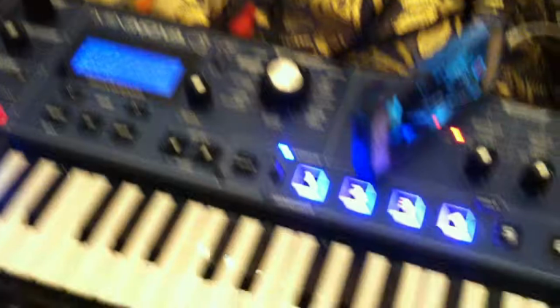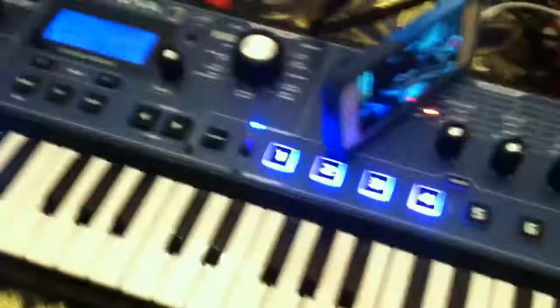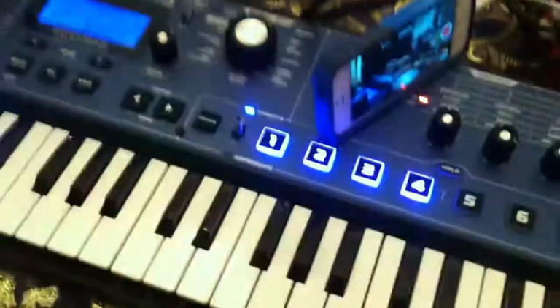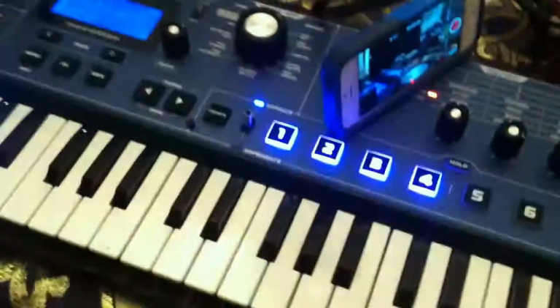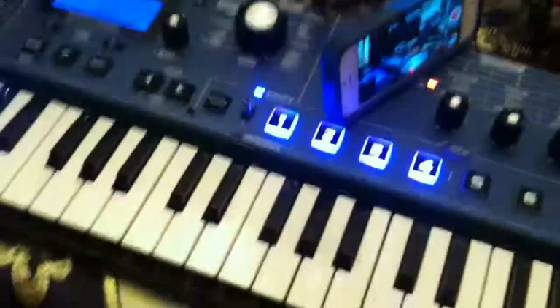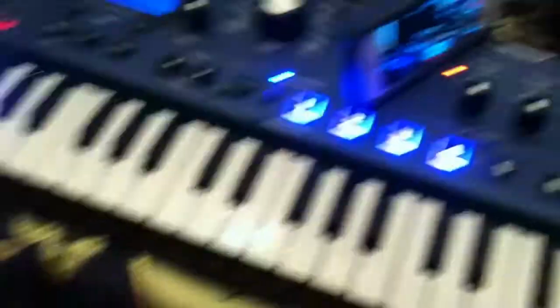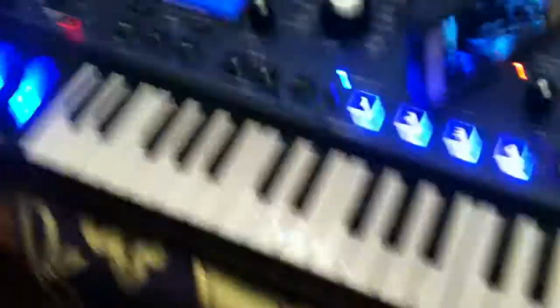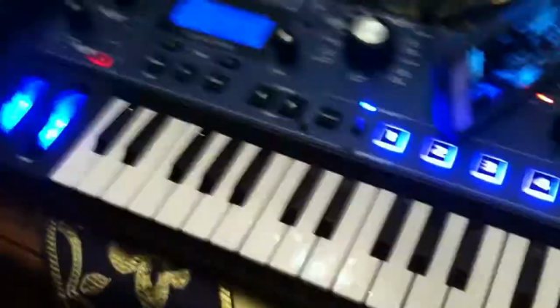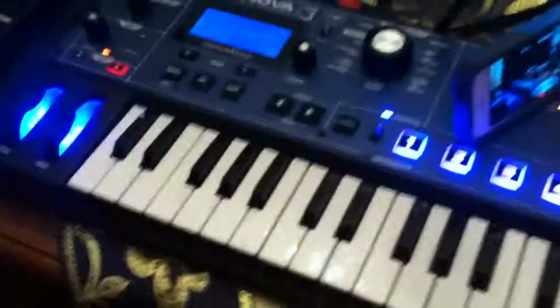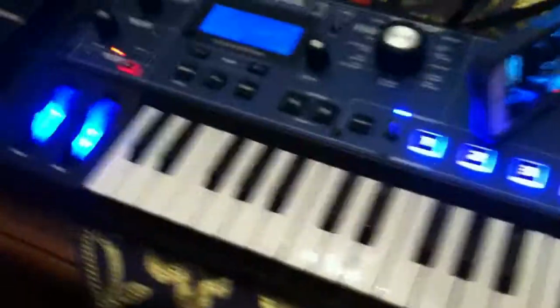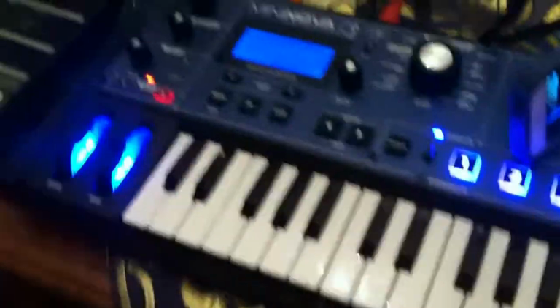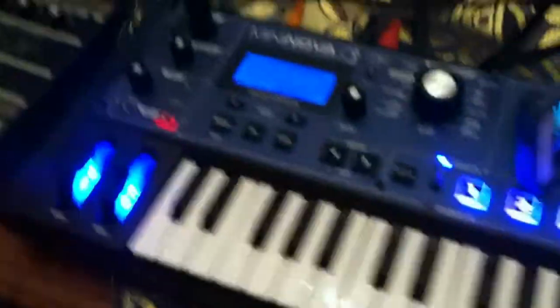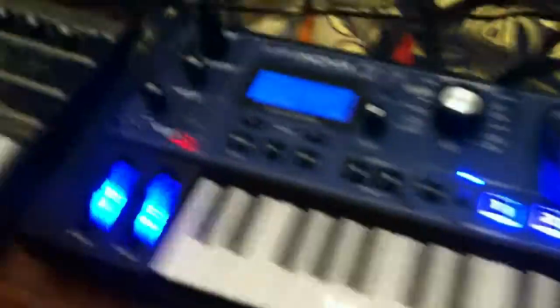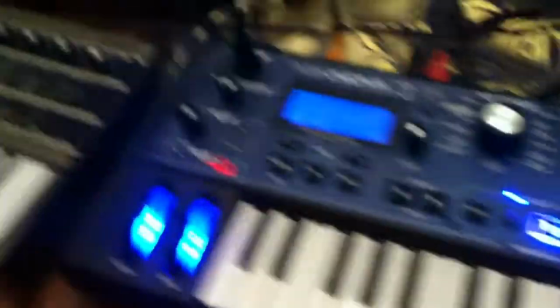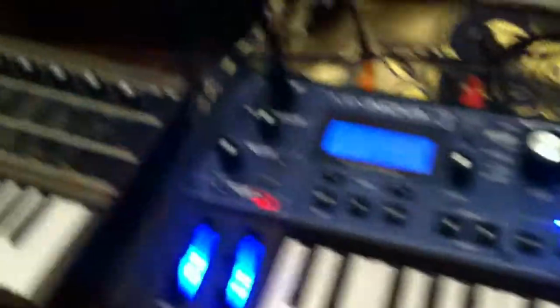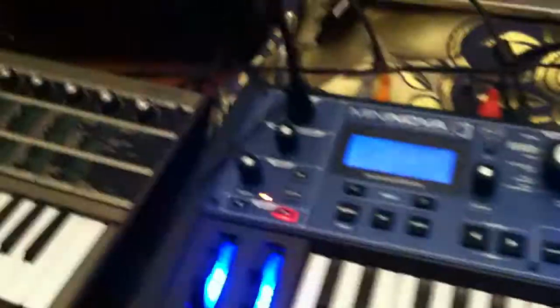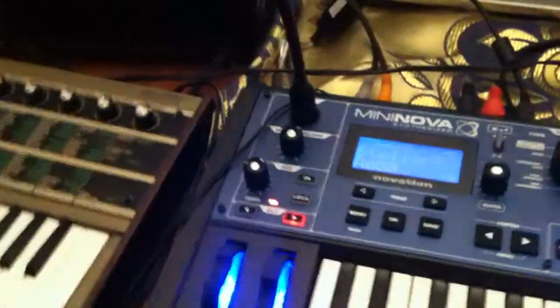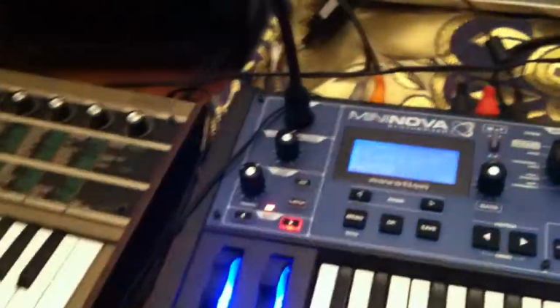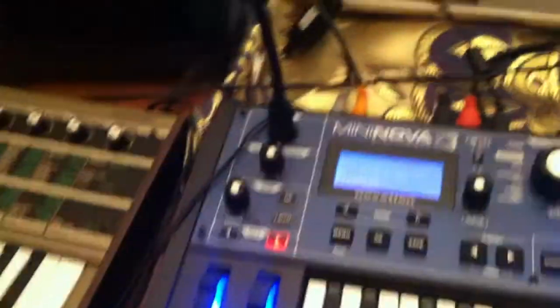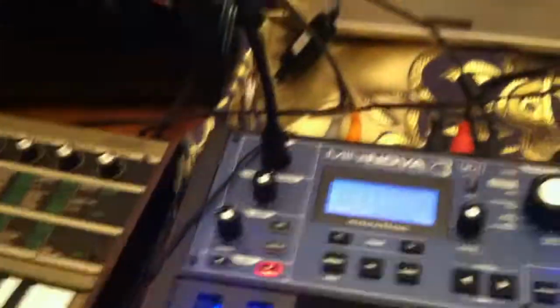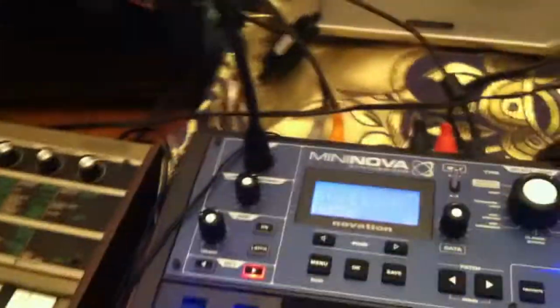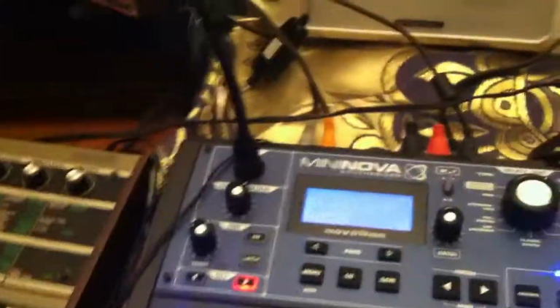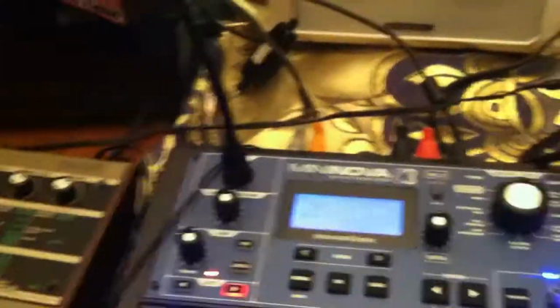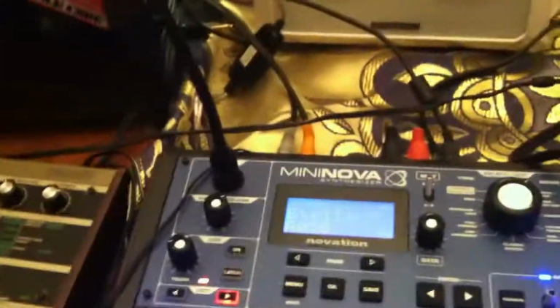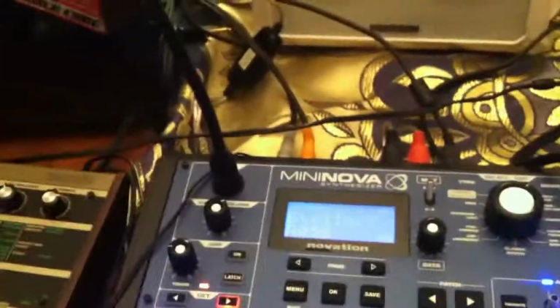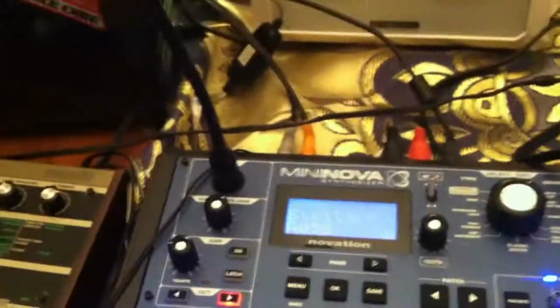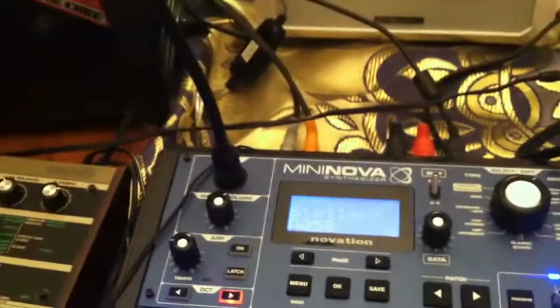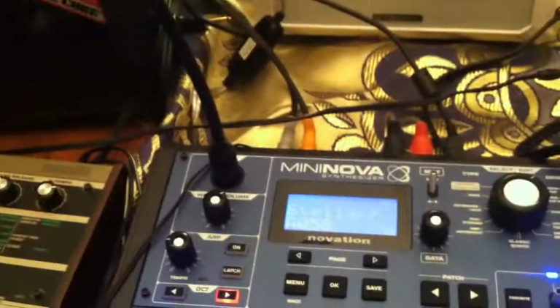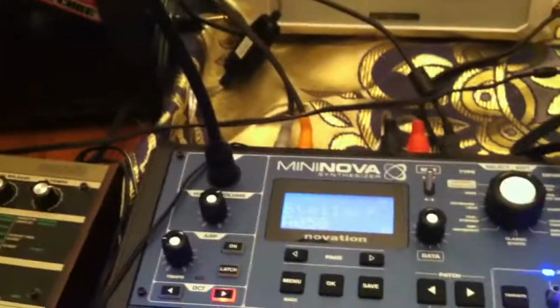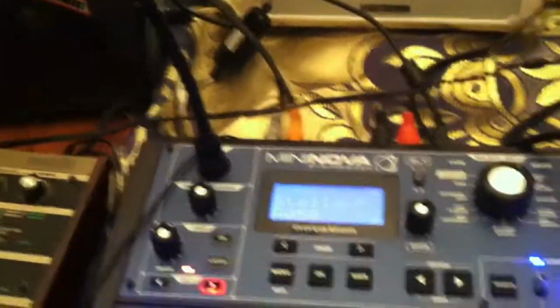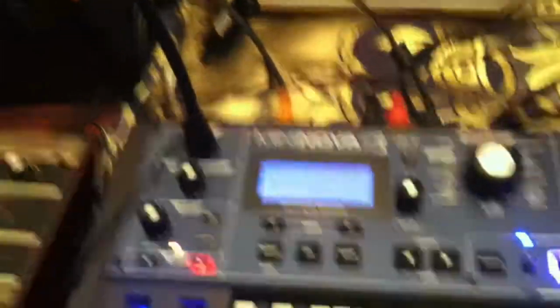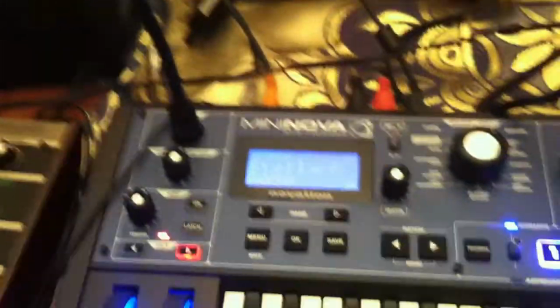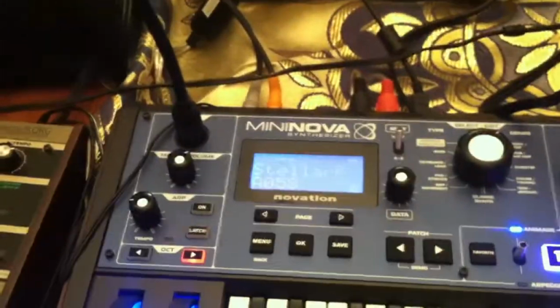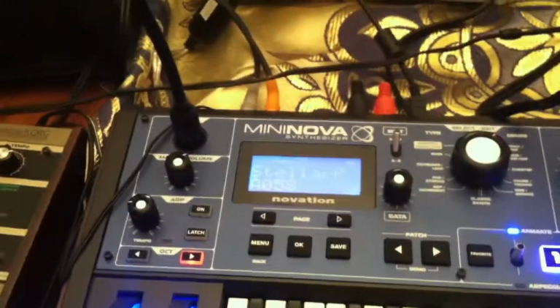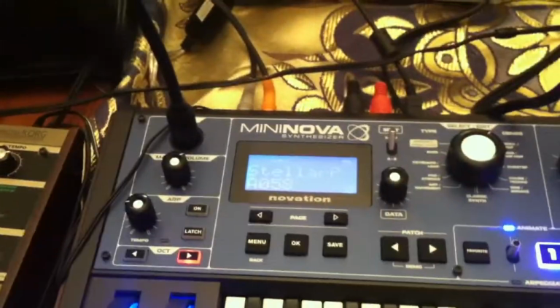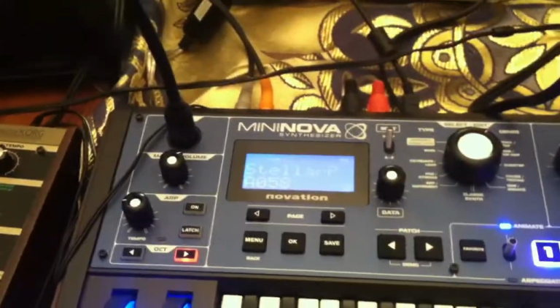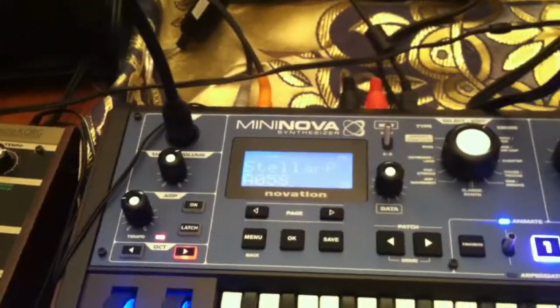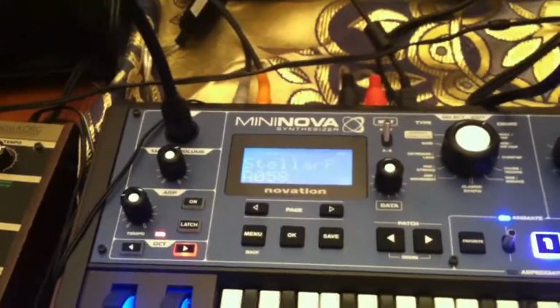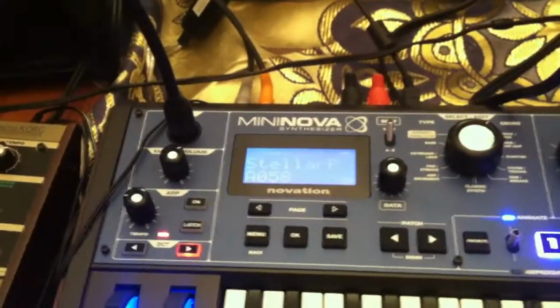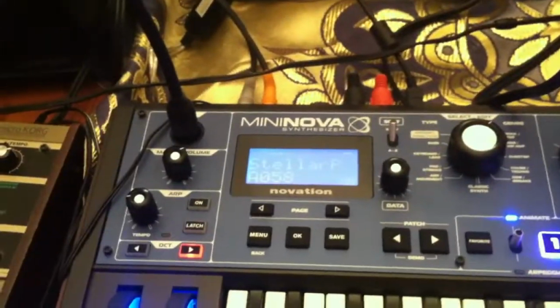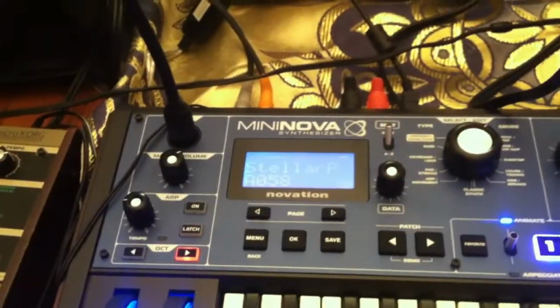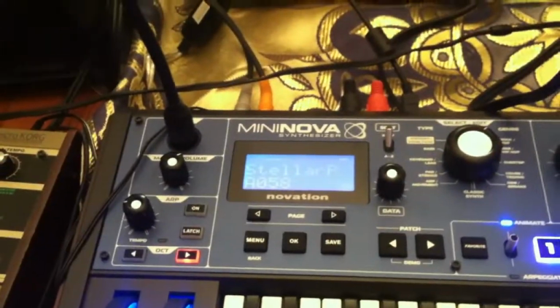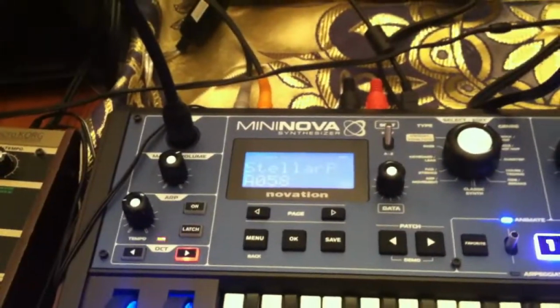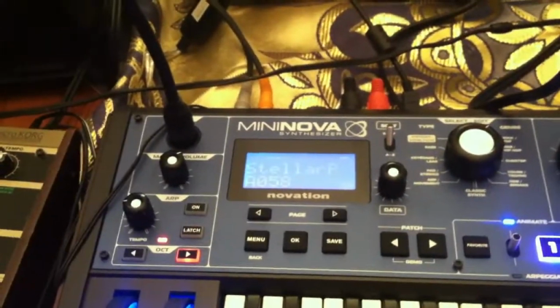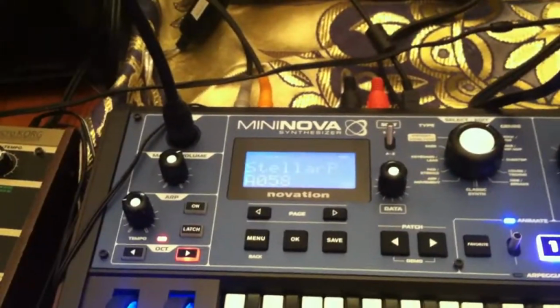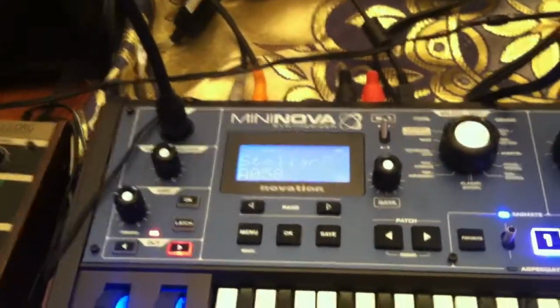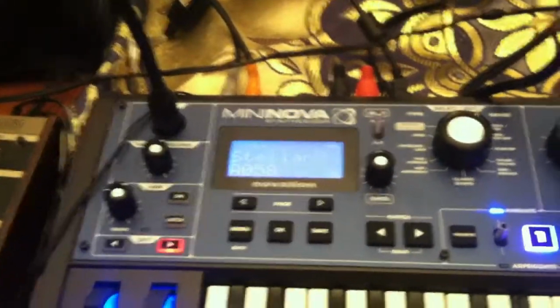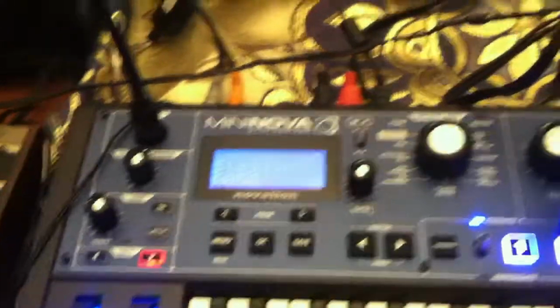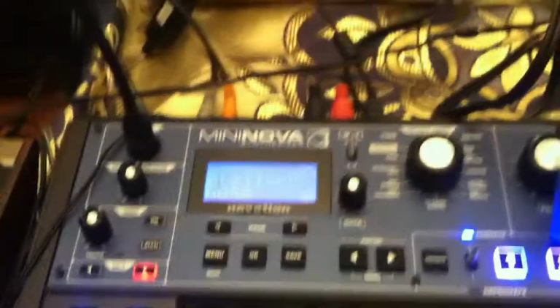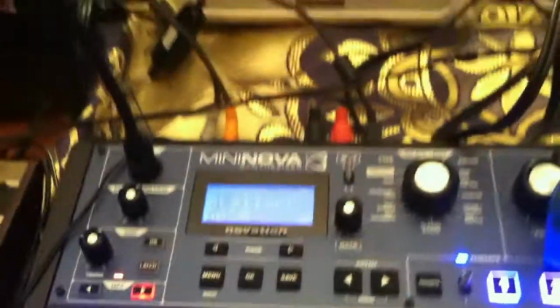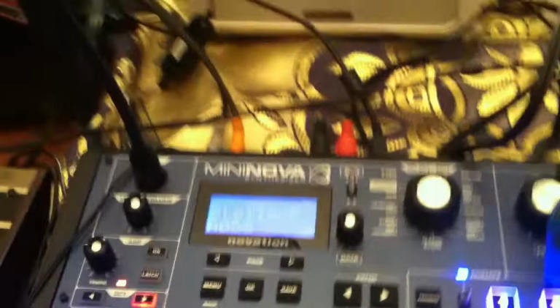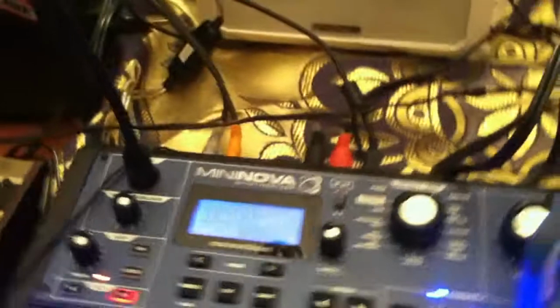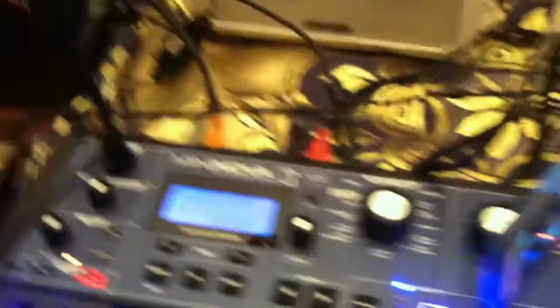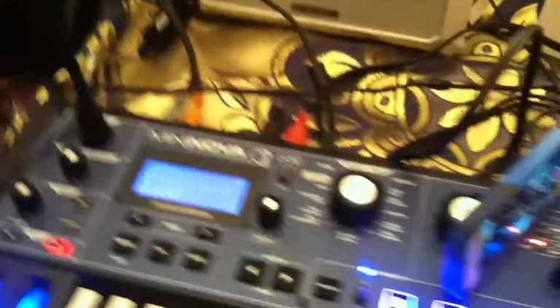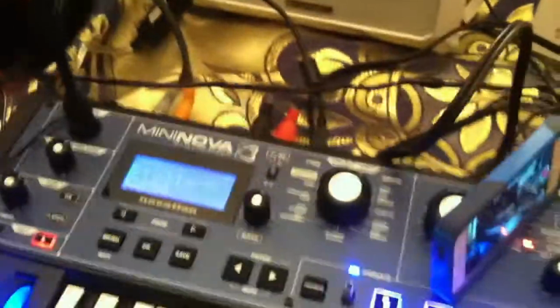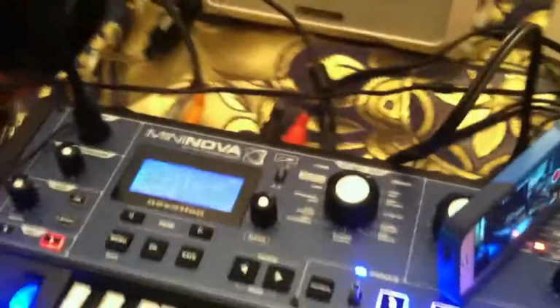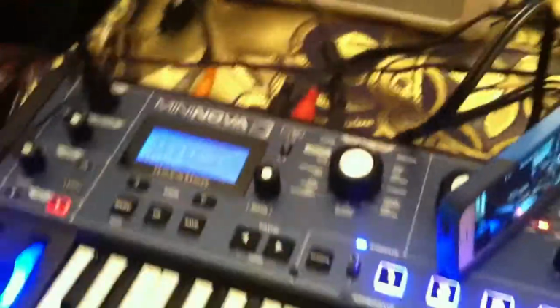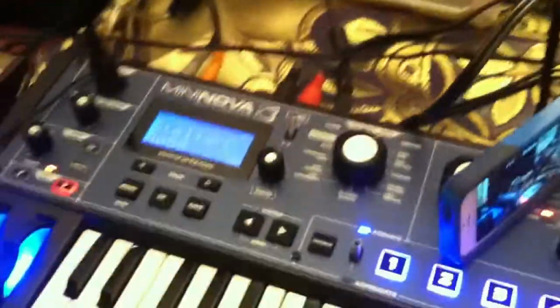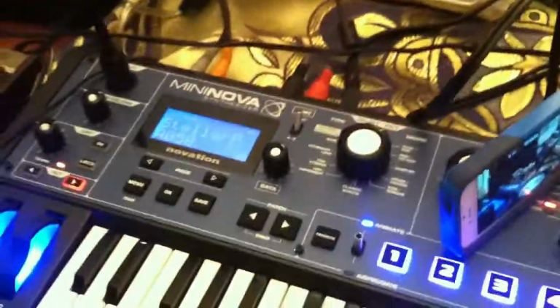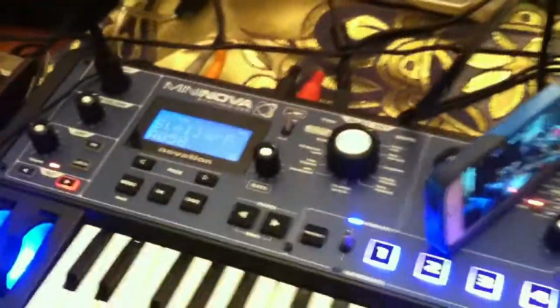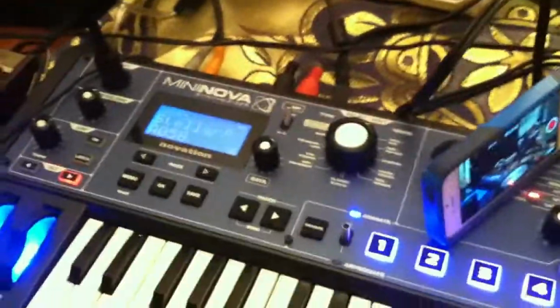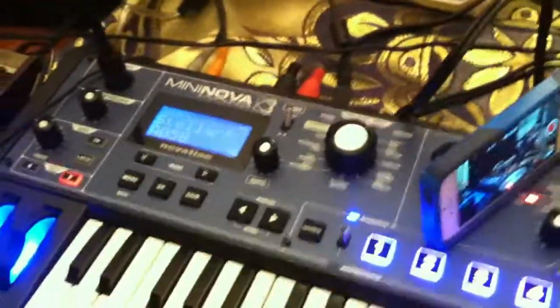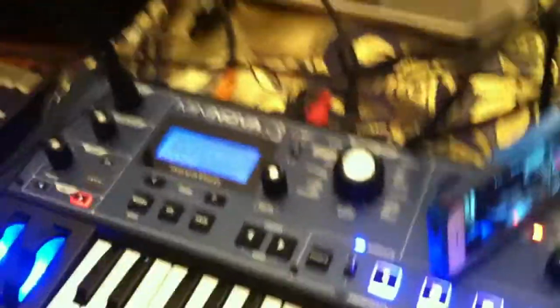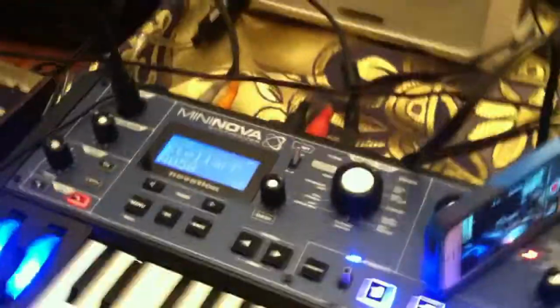Hey everybody on YouTube, this is Maria. Now, I'm recording this on my old iPhone 4, so I'm not sure how the quality will be.